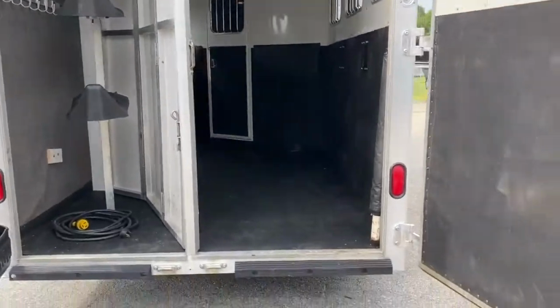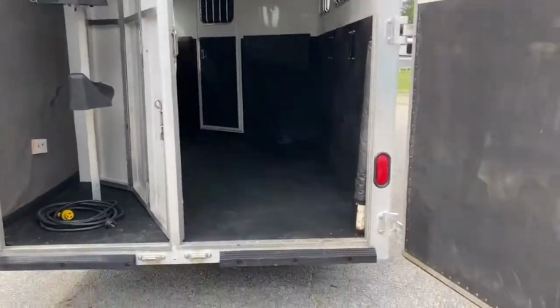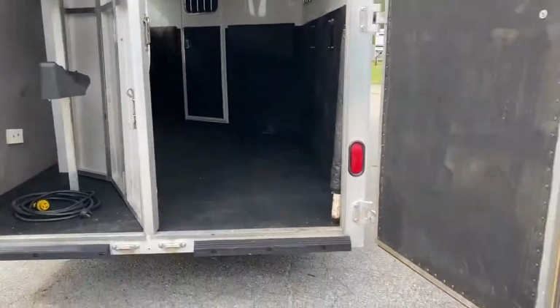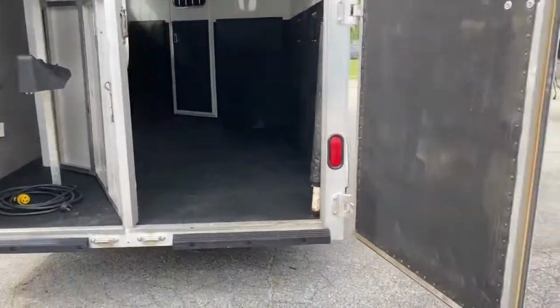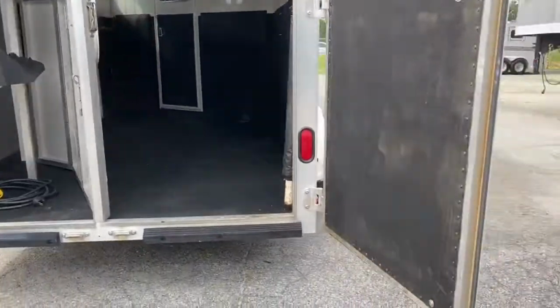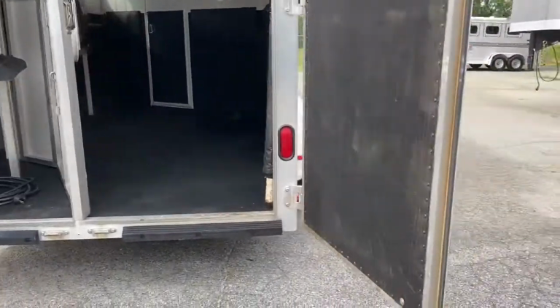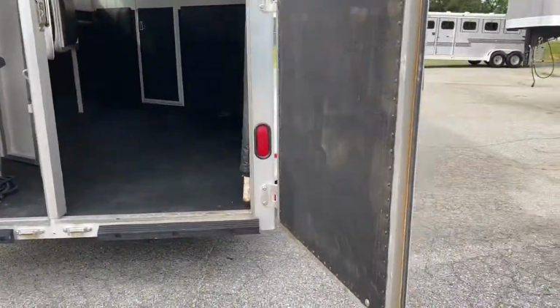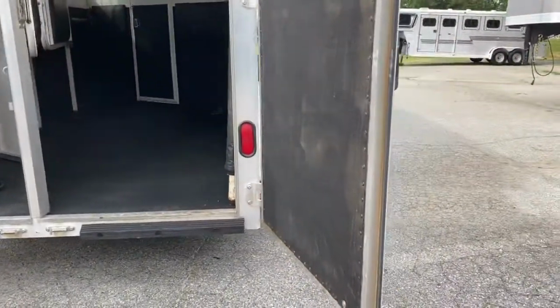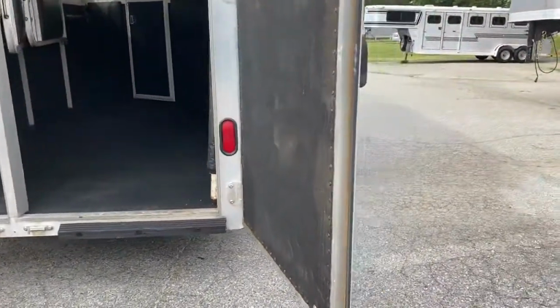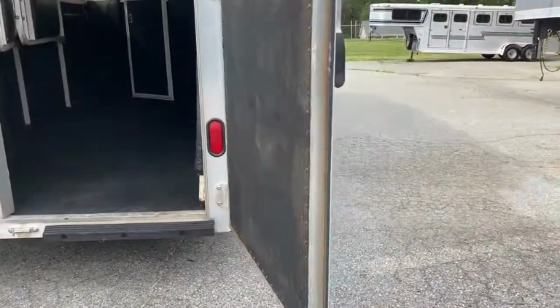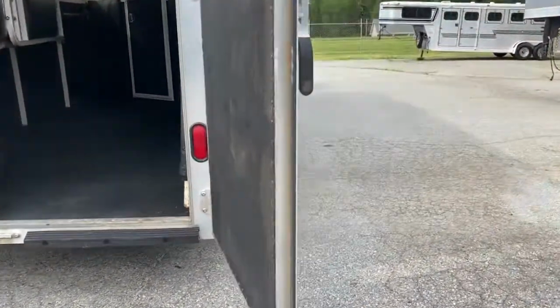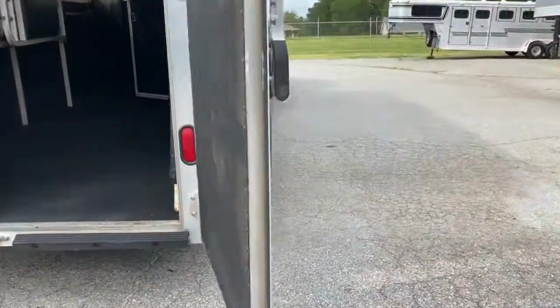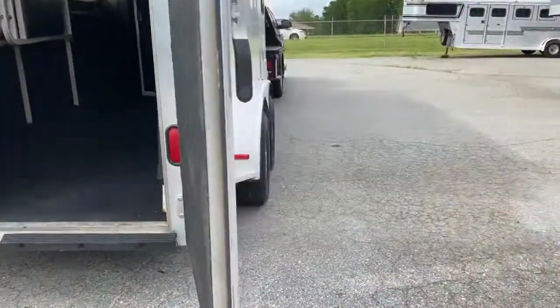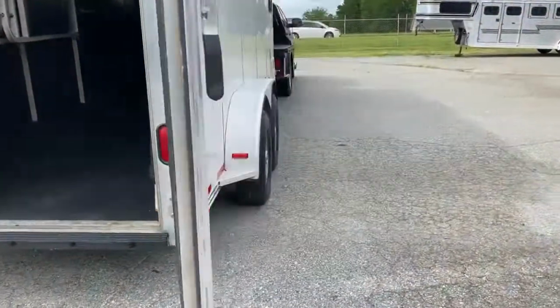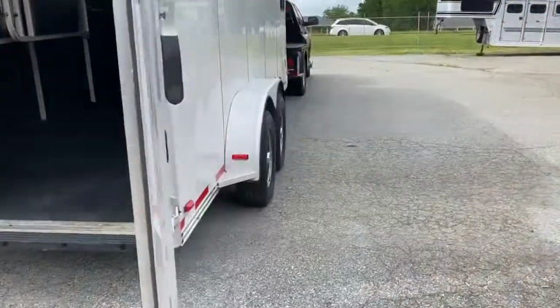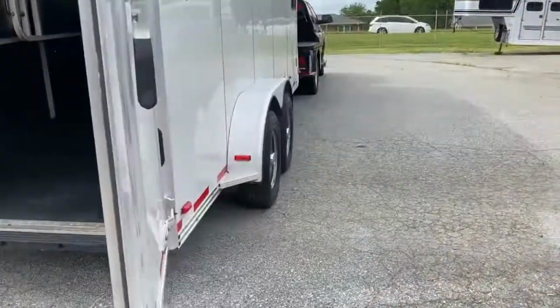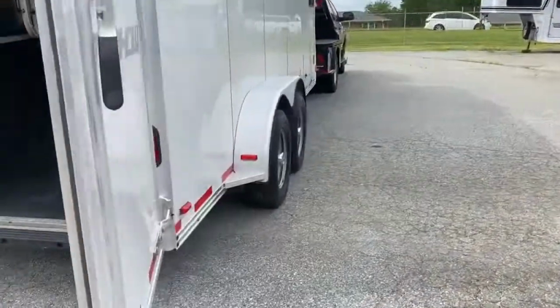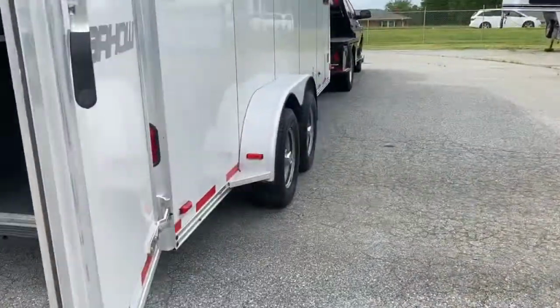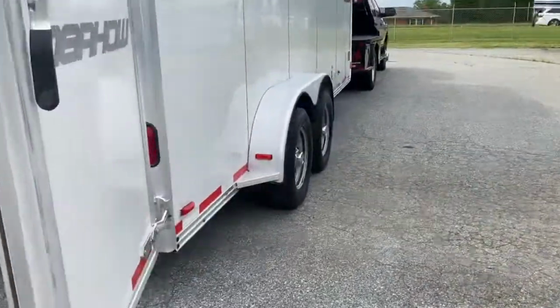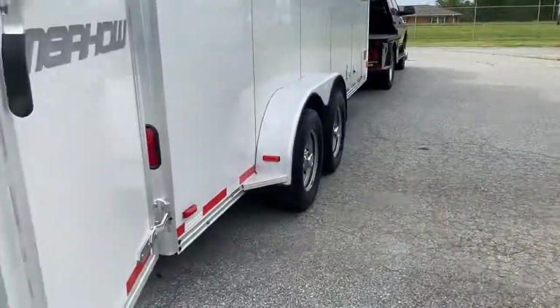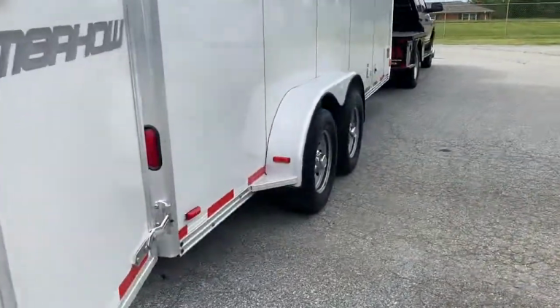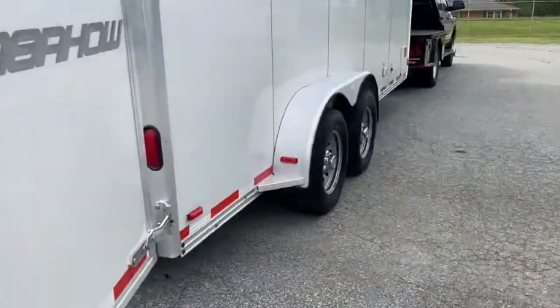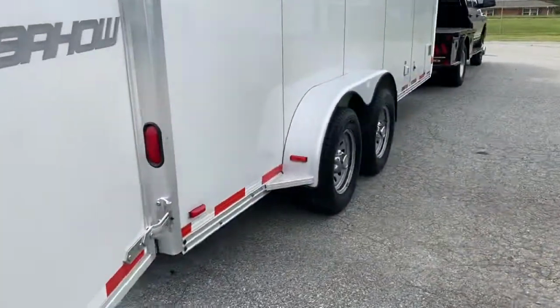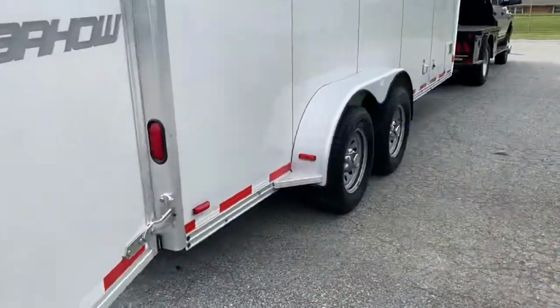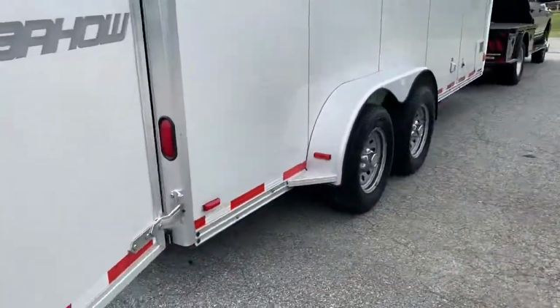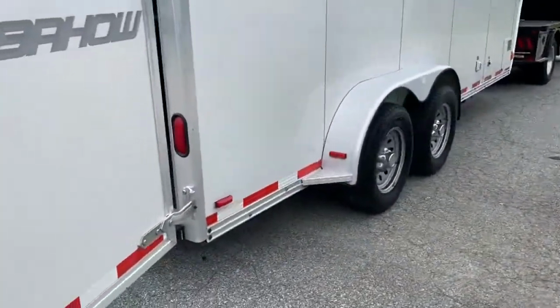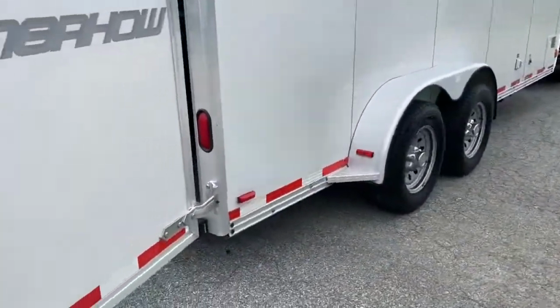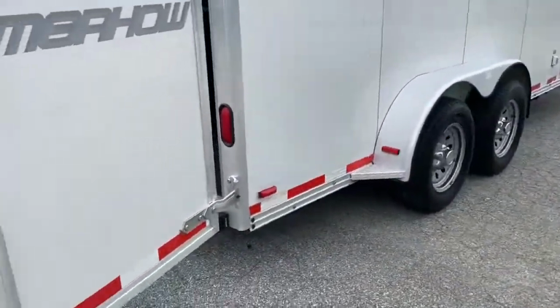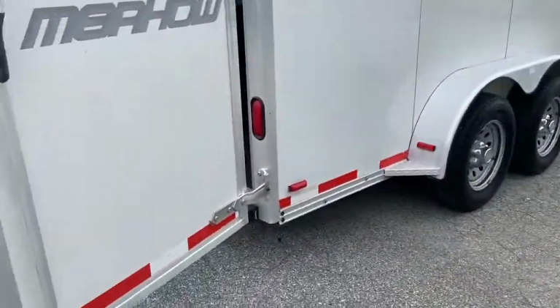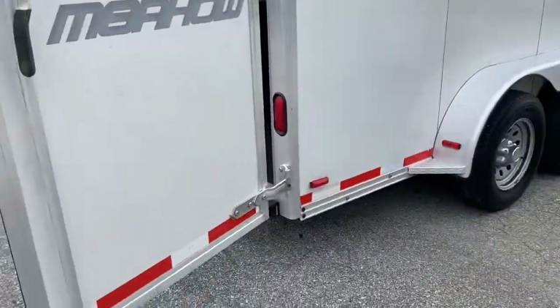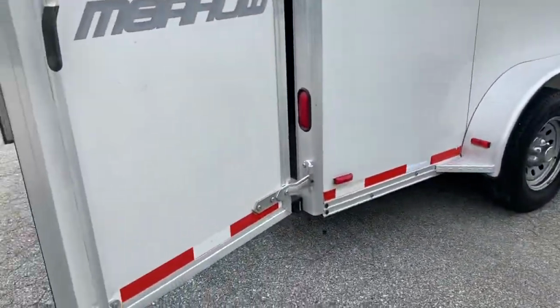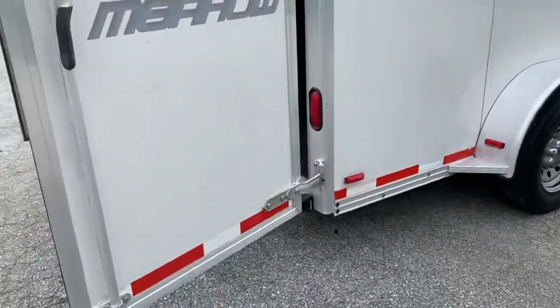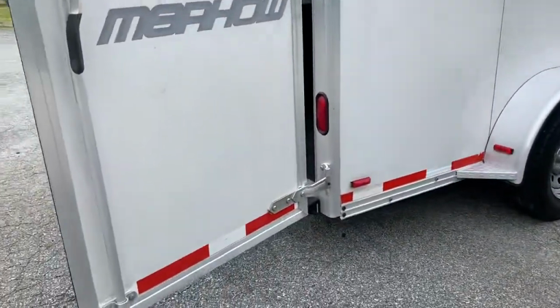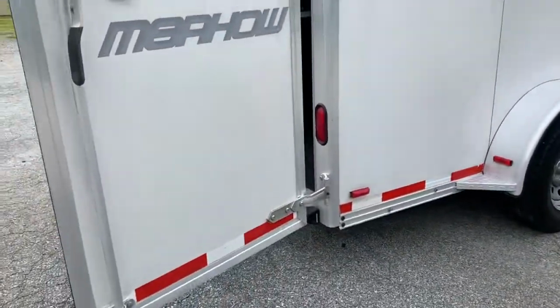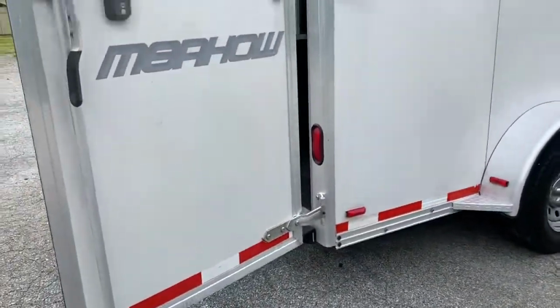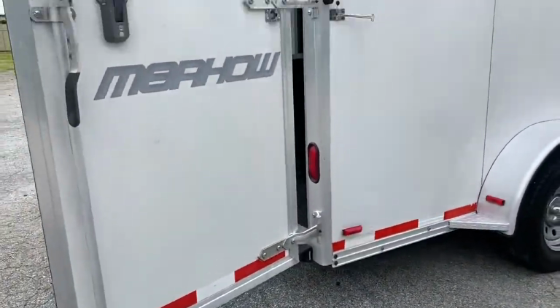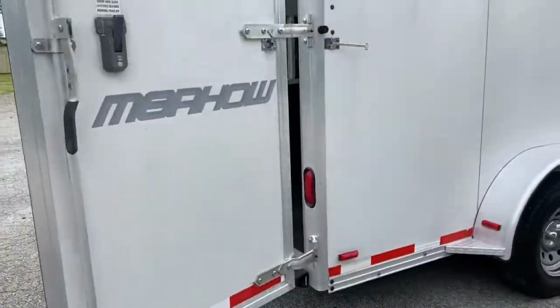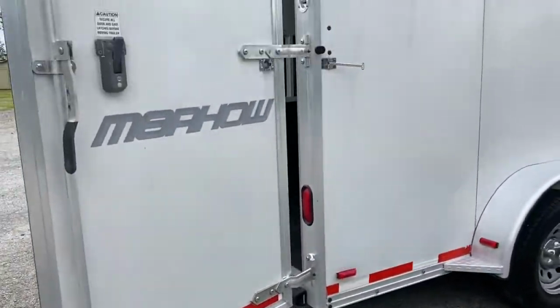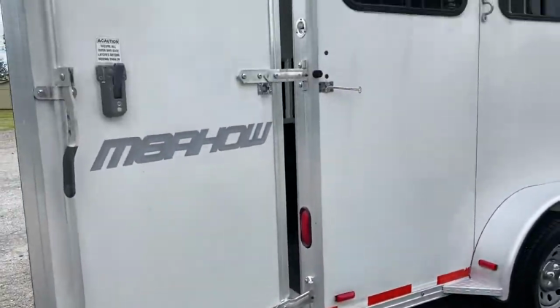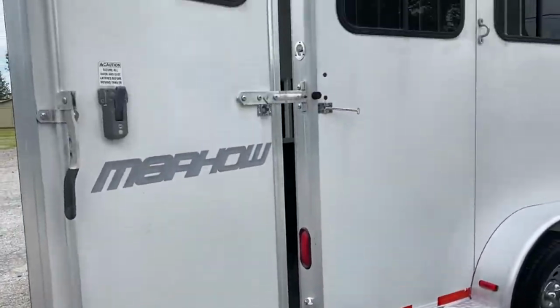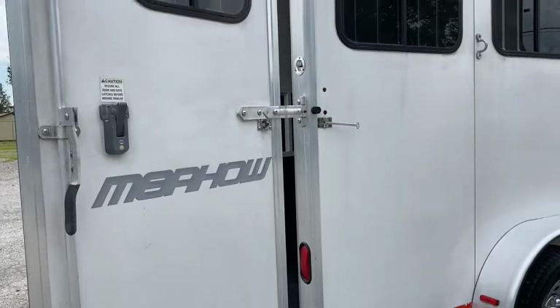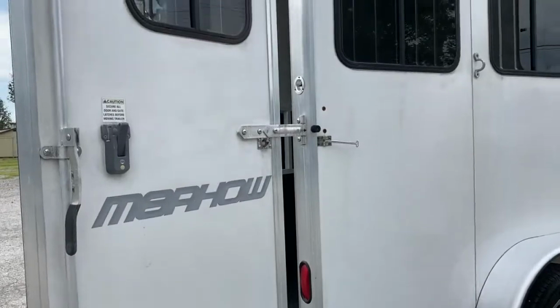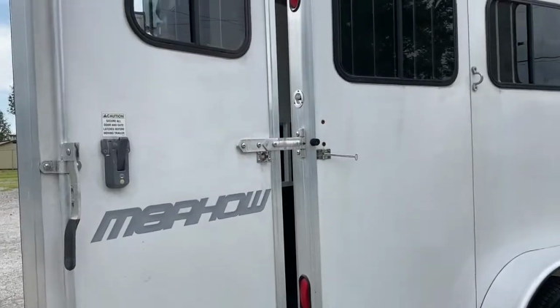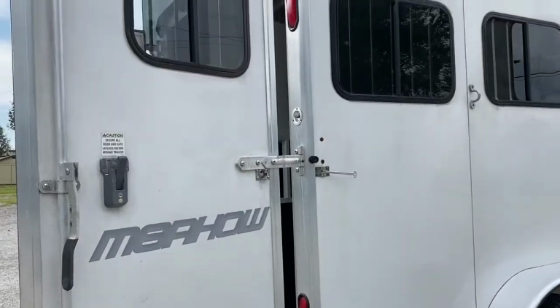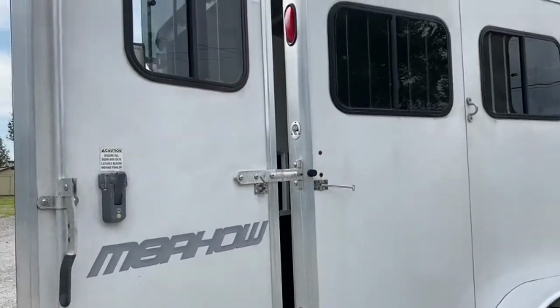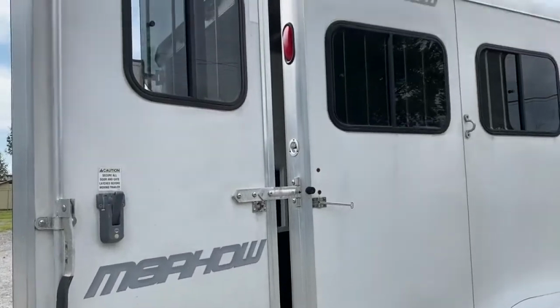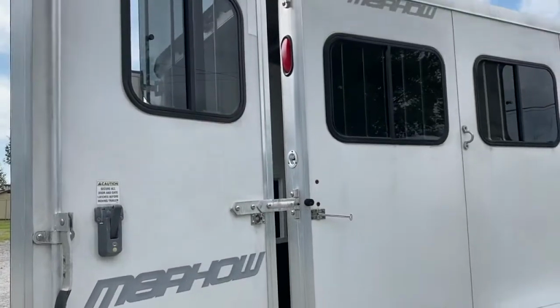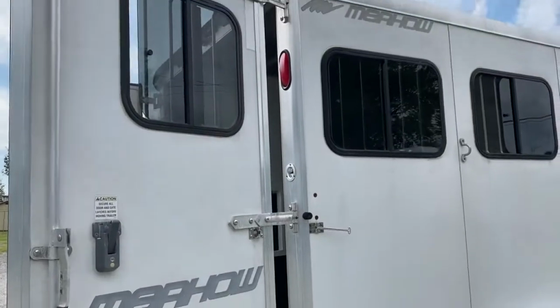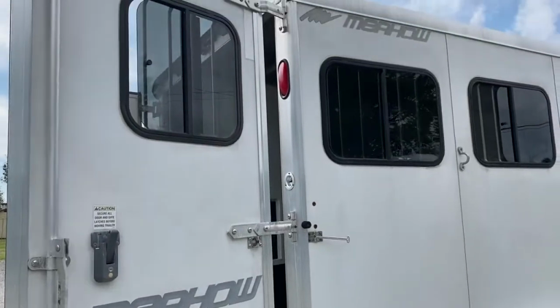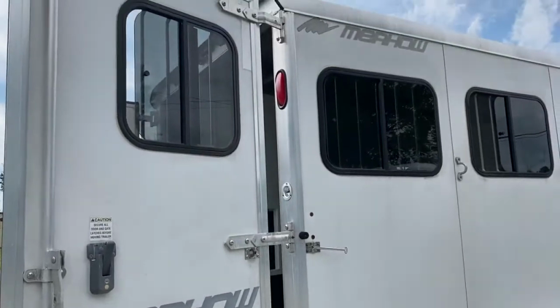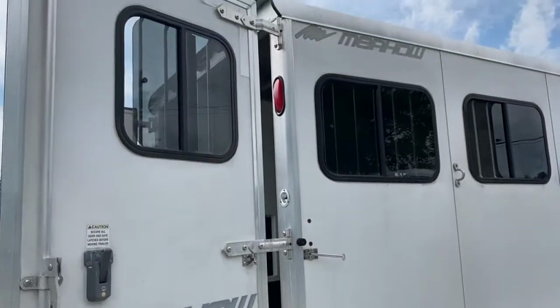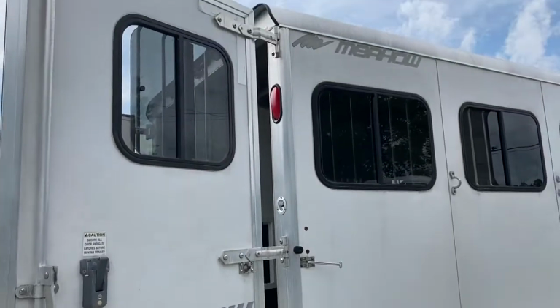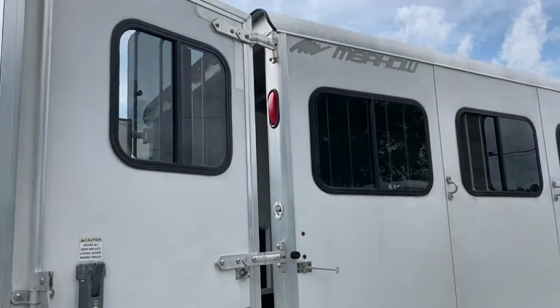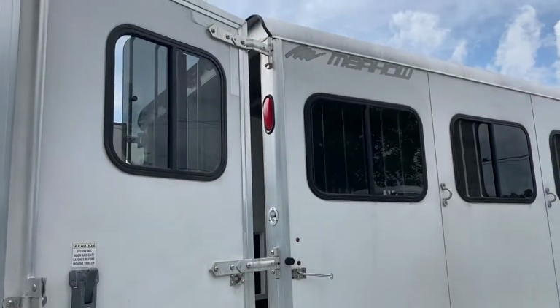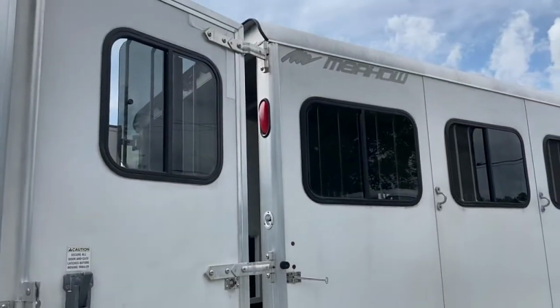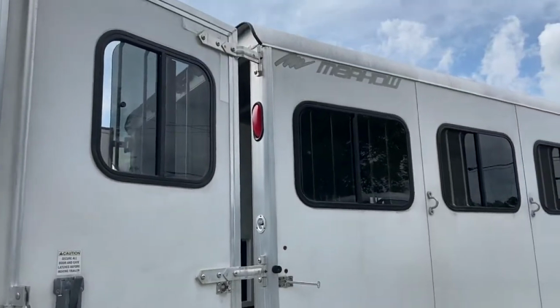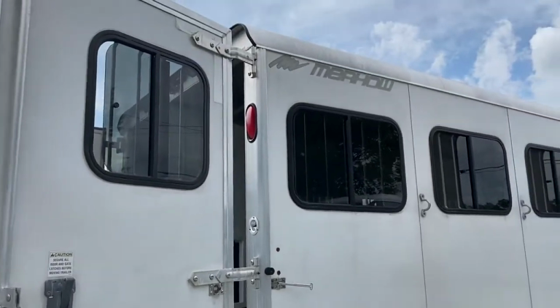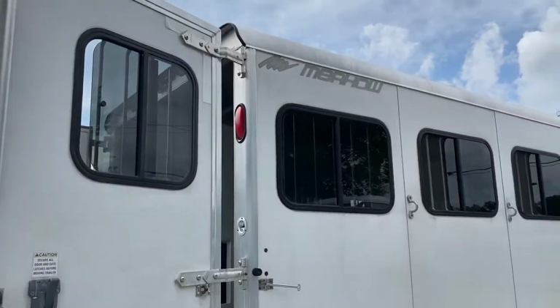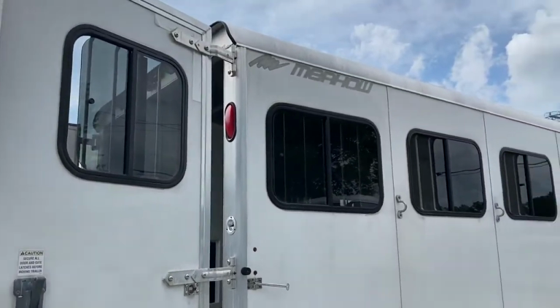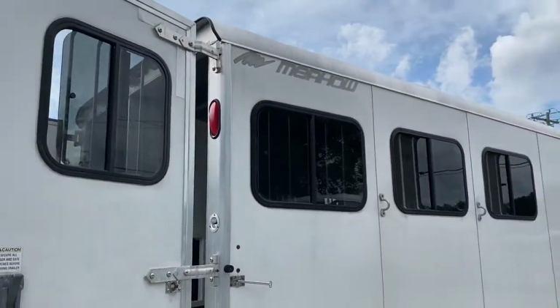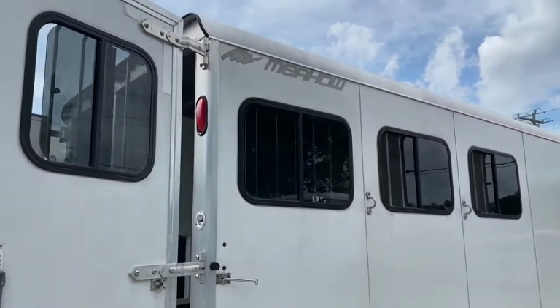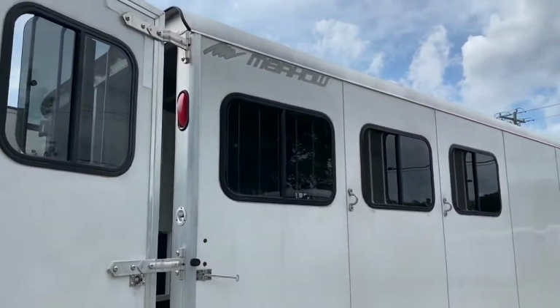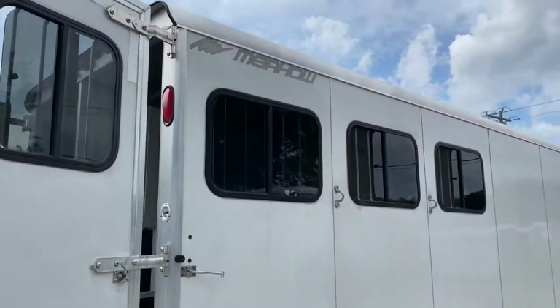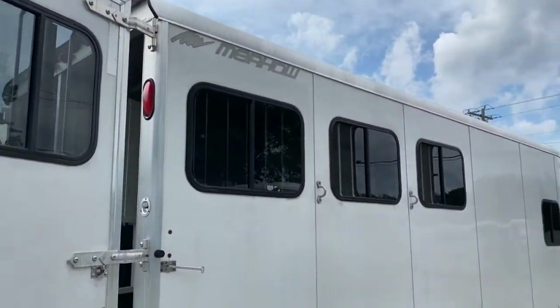I'll step around this side. It does have the lockable latches on the back doors.